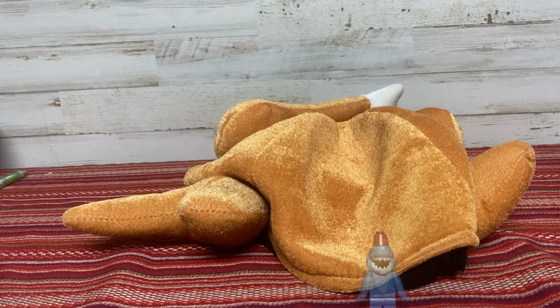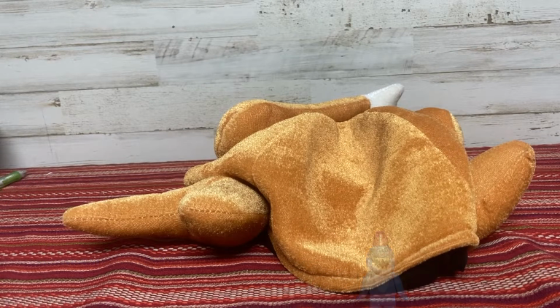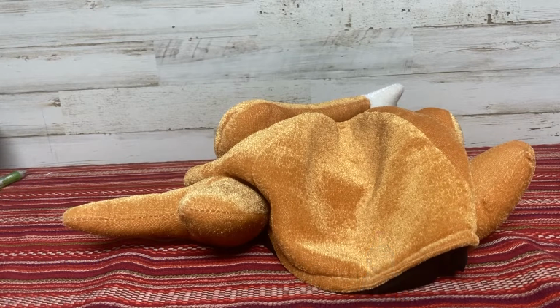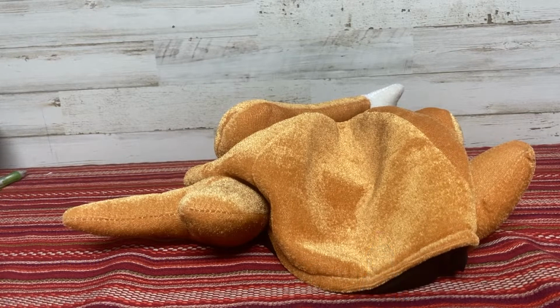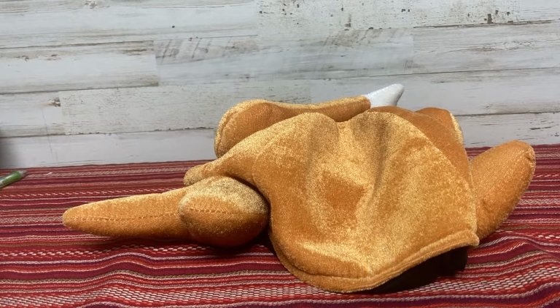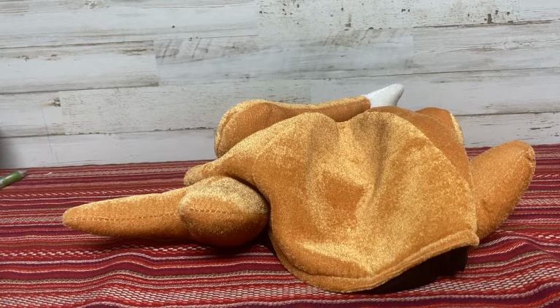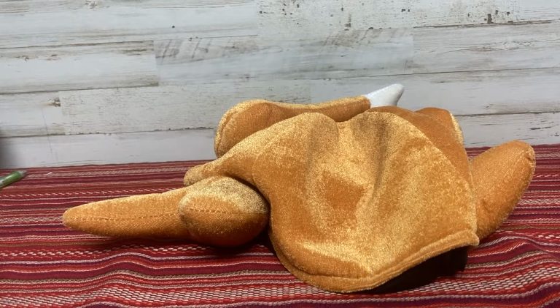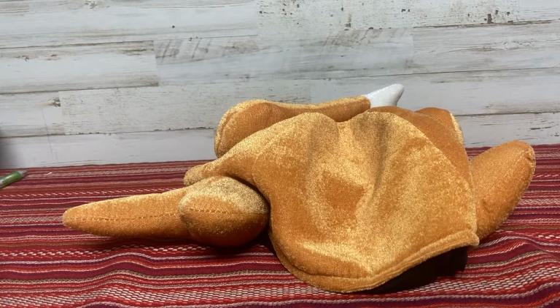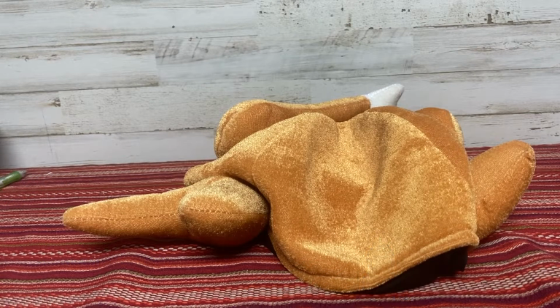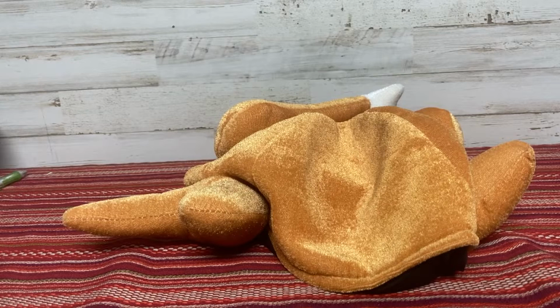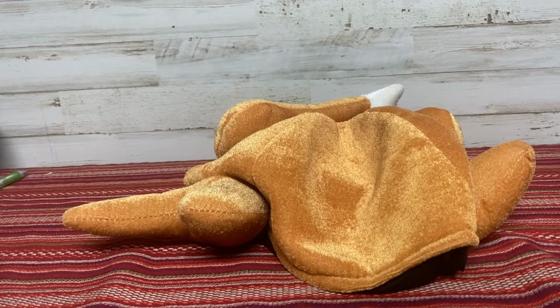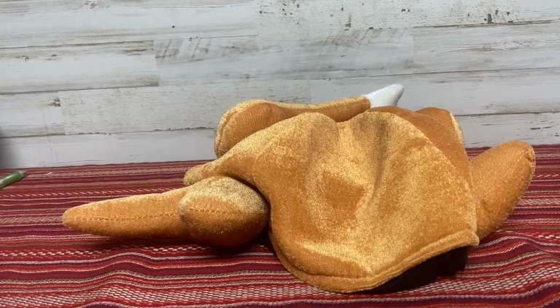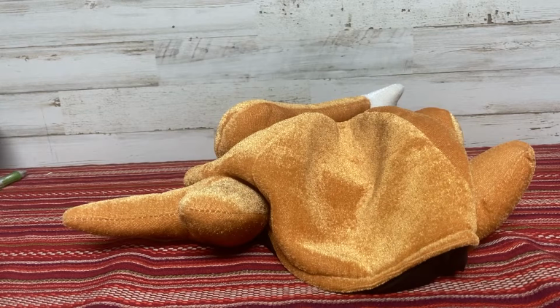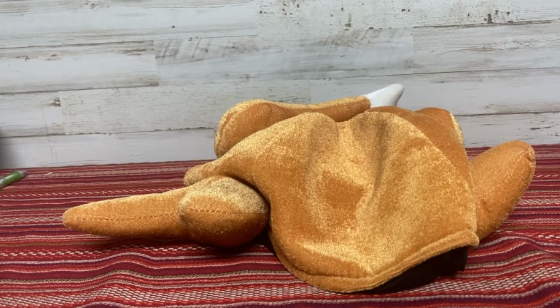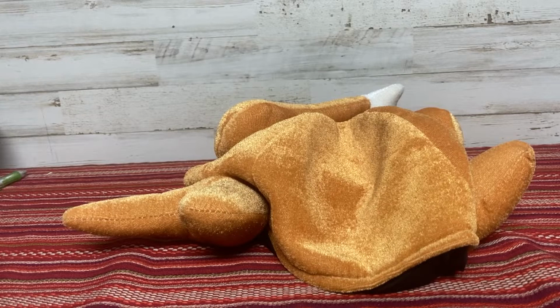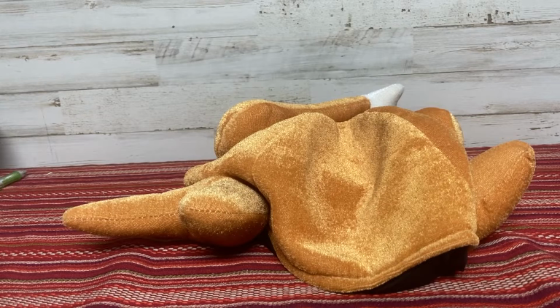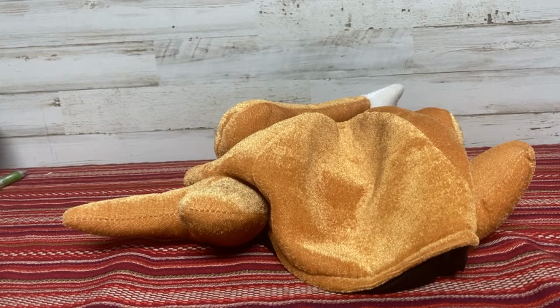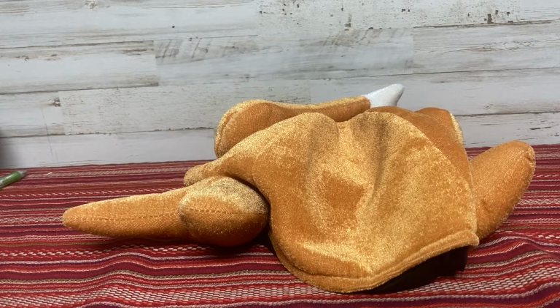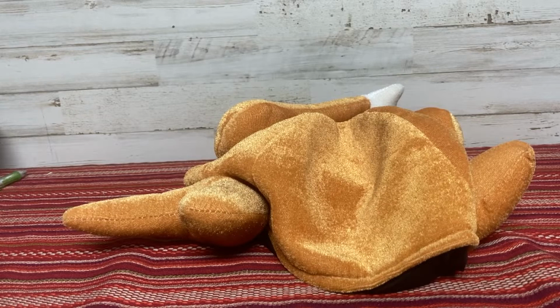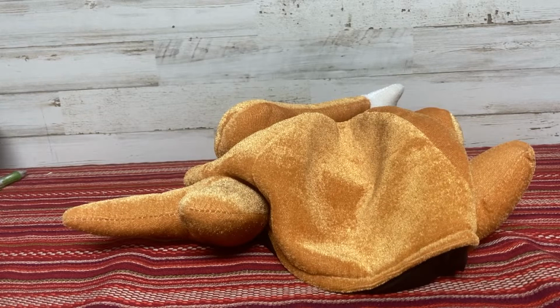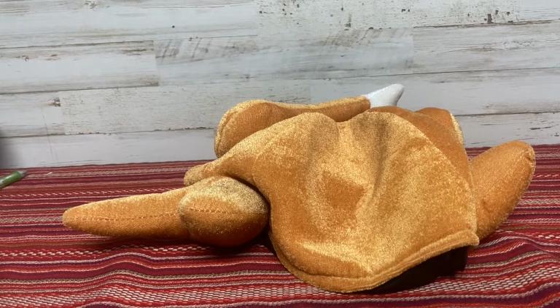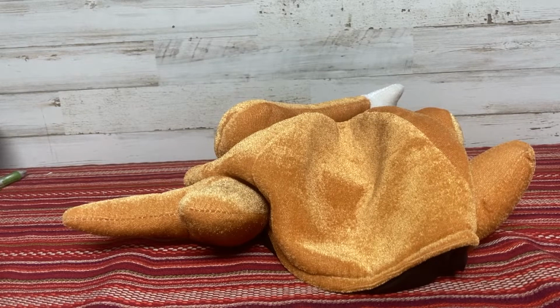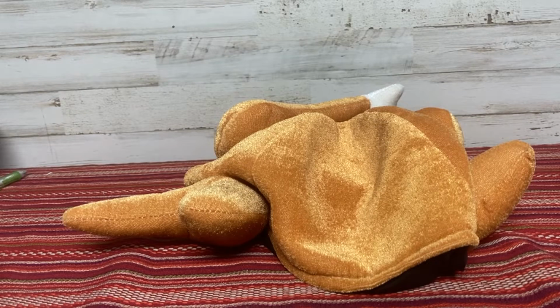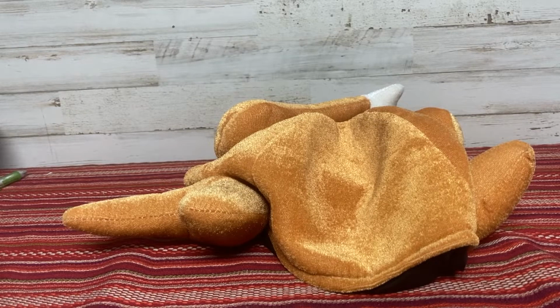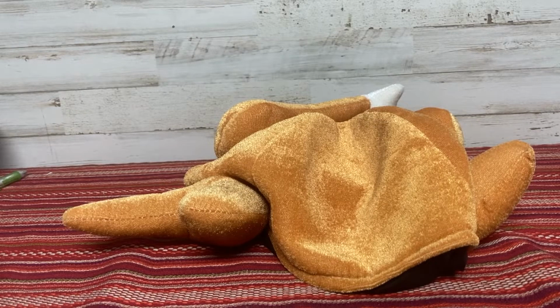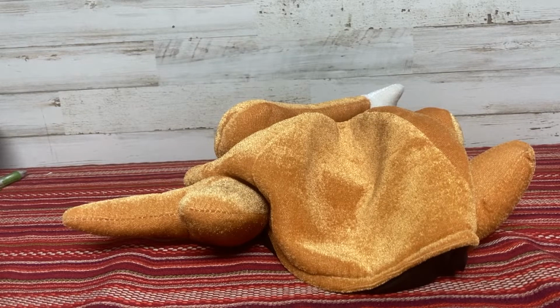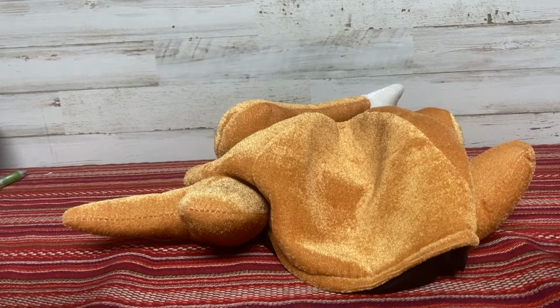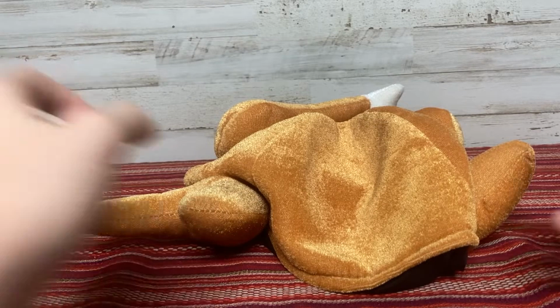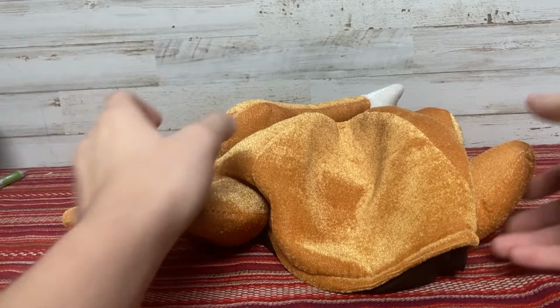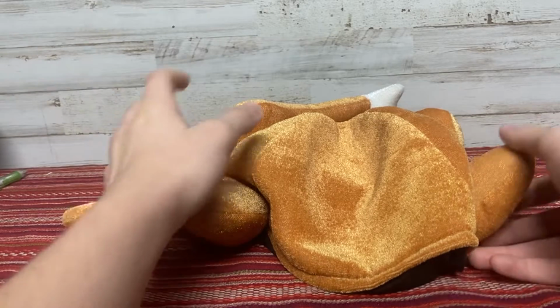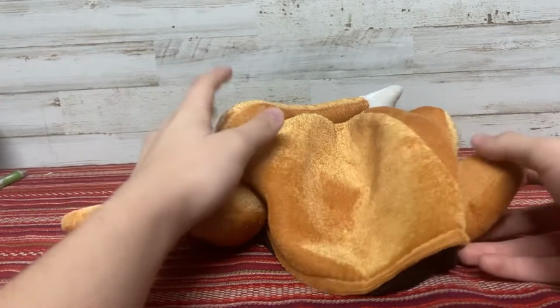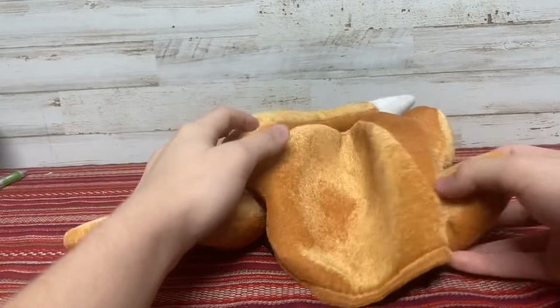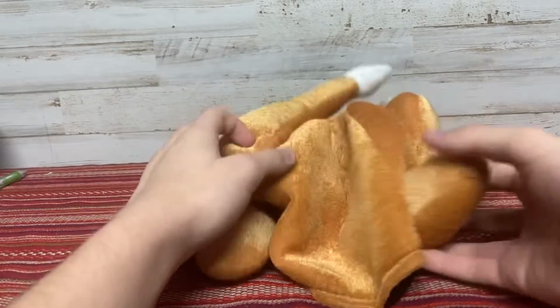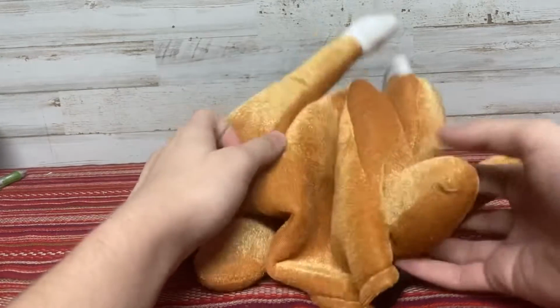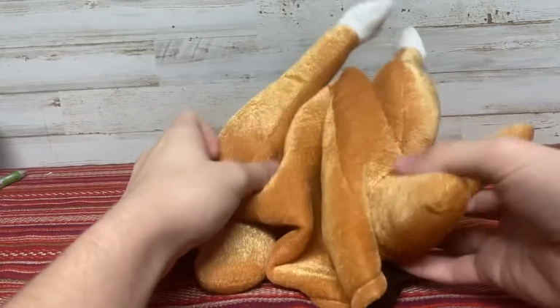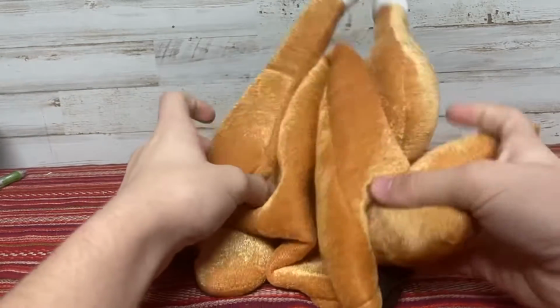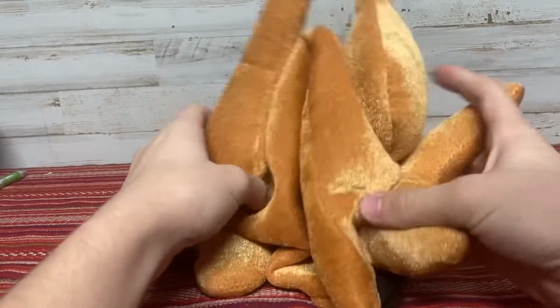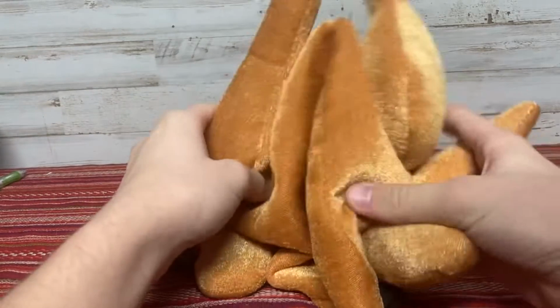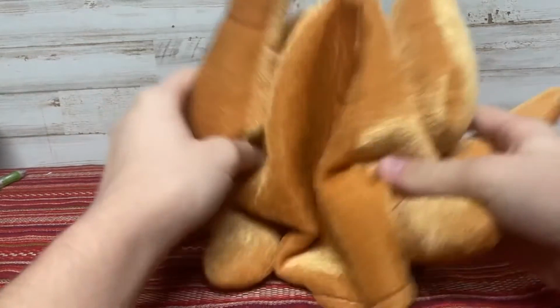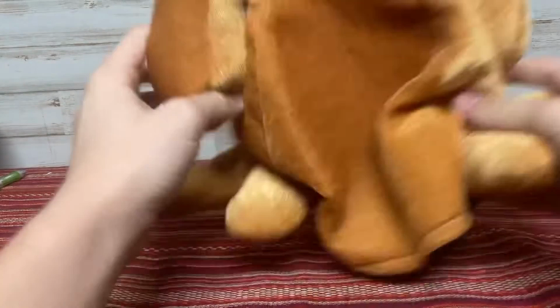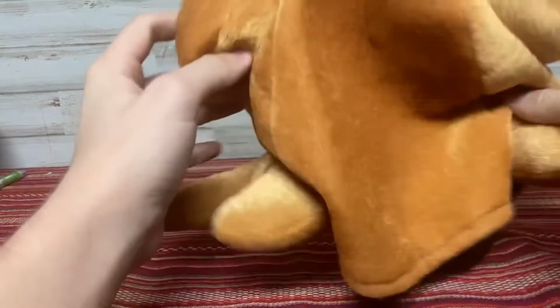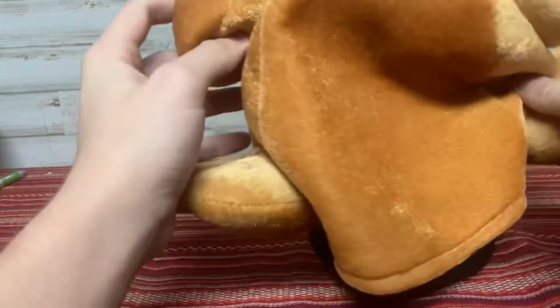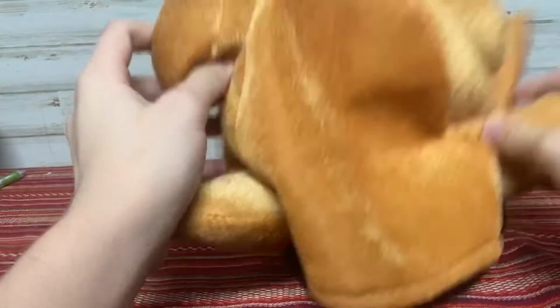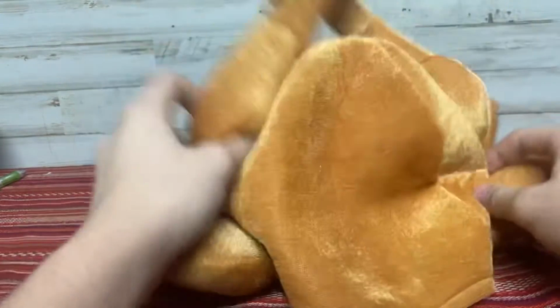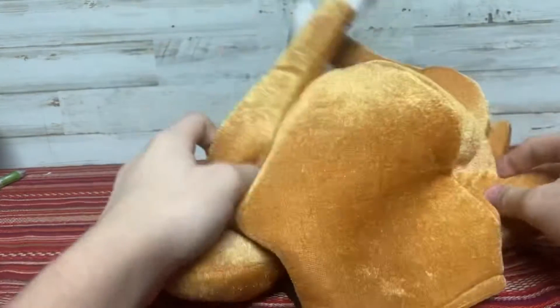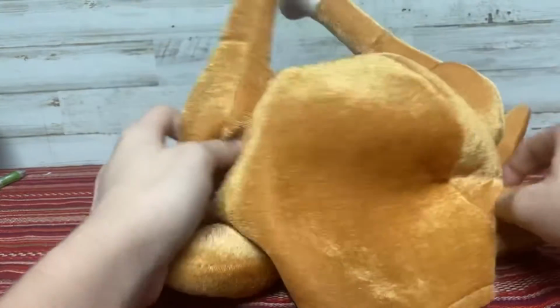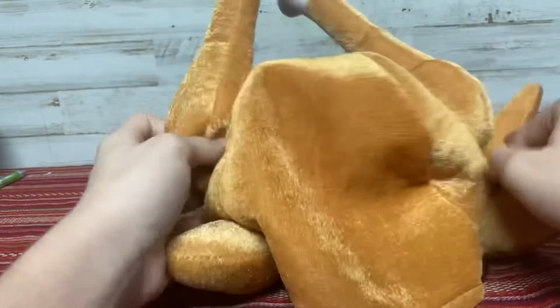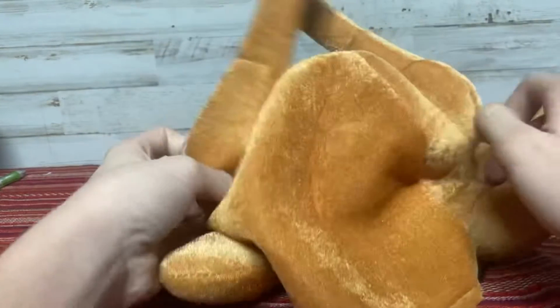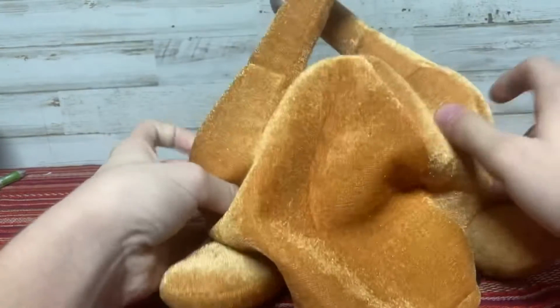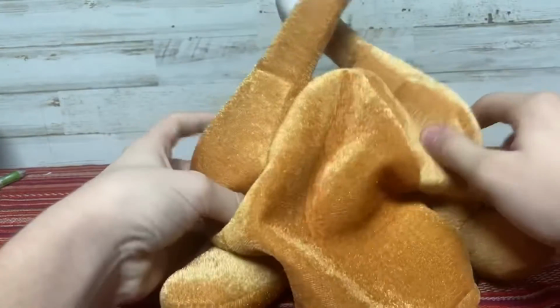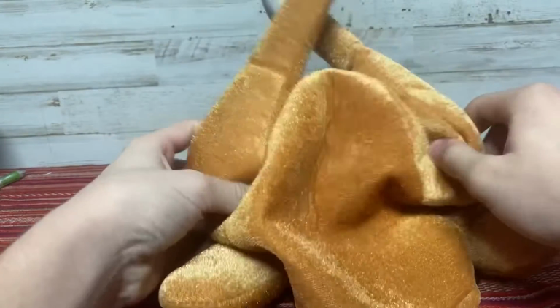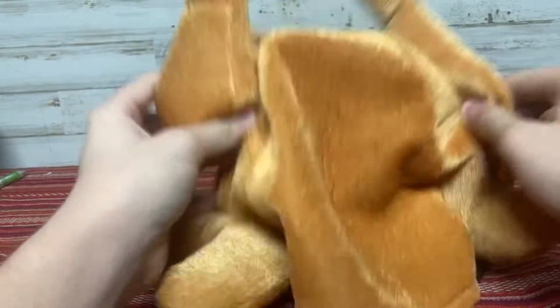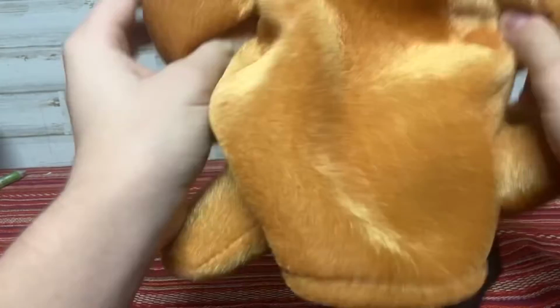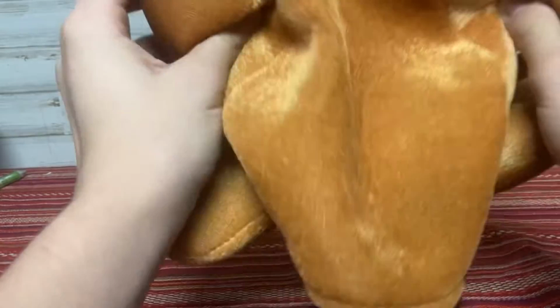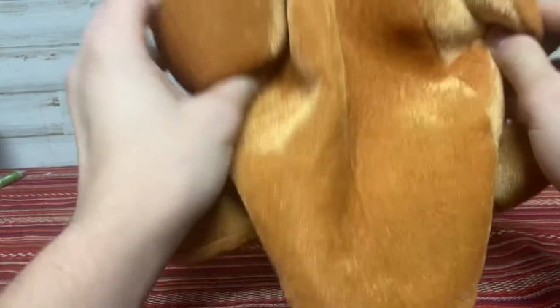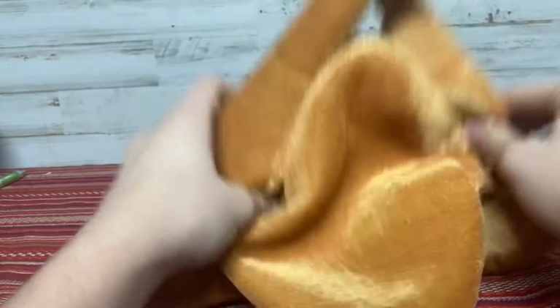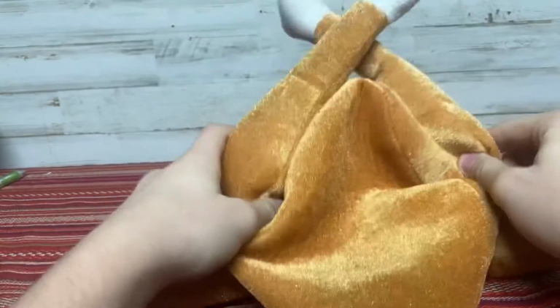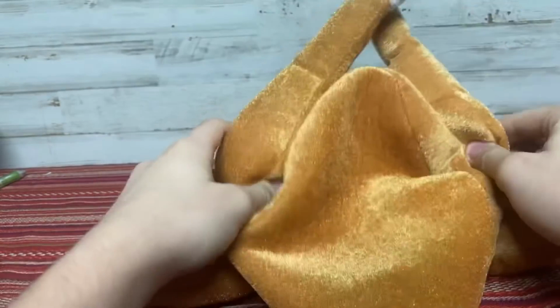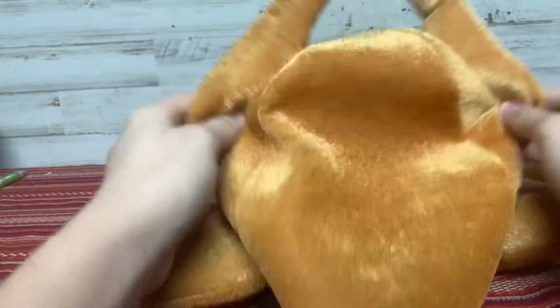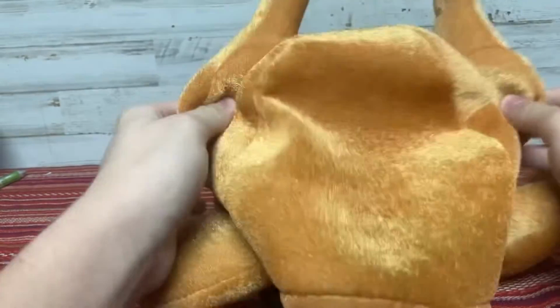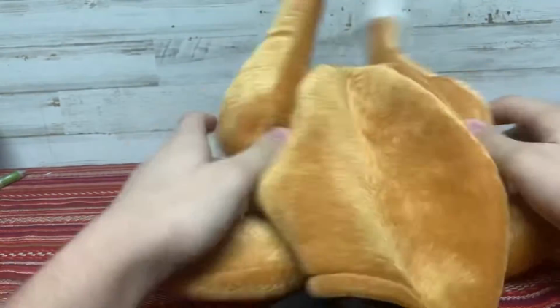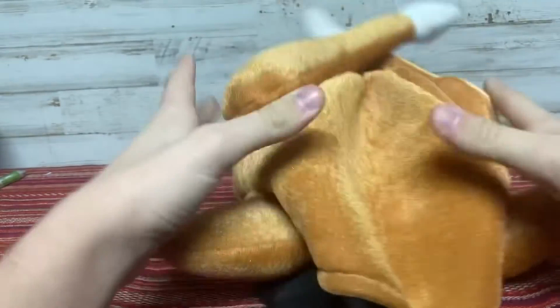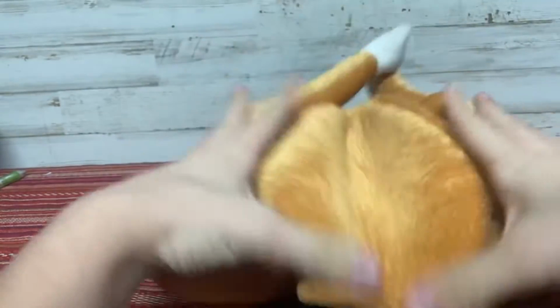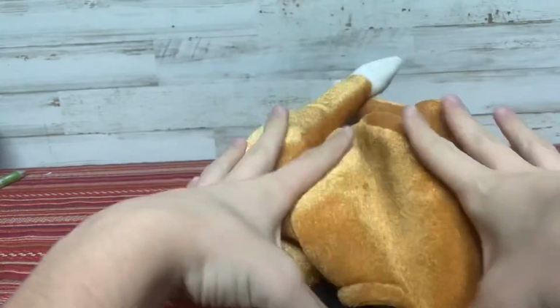So the hat I have for you today is this turkey hat that I got. I don't remember when and where I got it, but I've had it for a couple years. So it's a turkey hat.